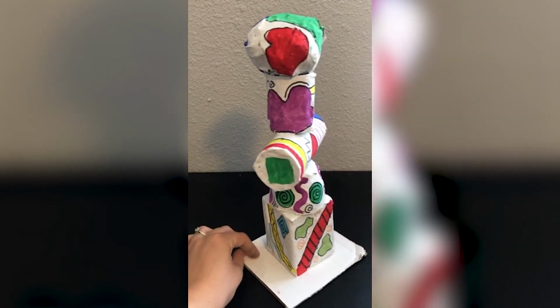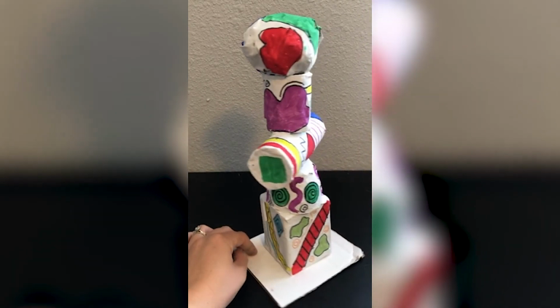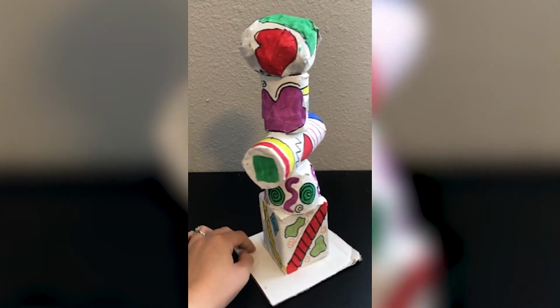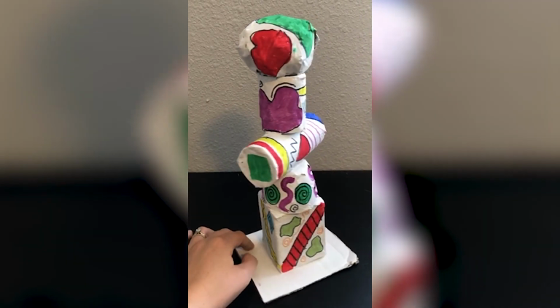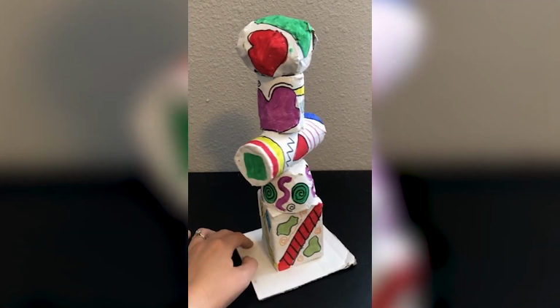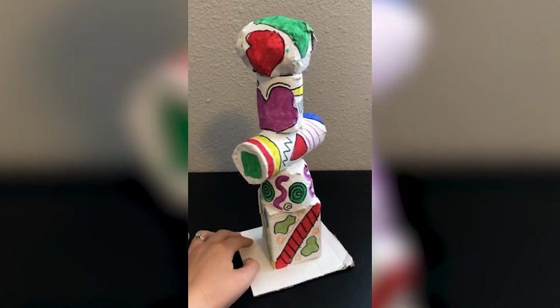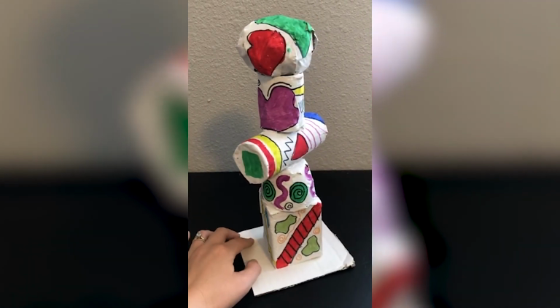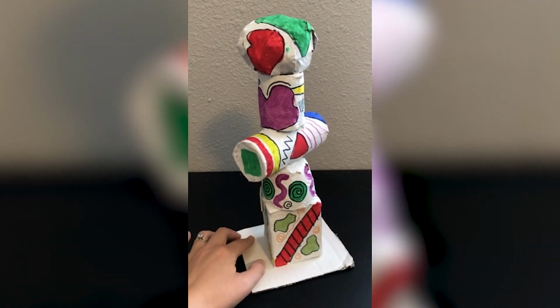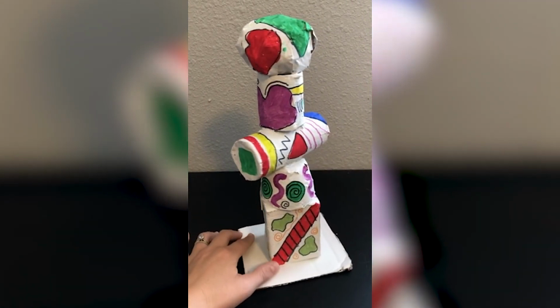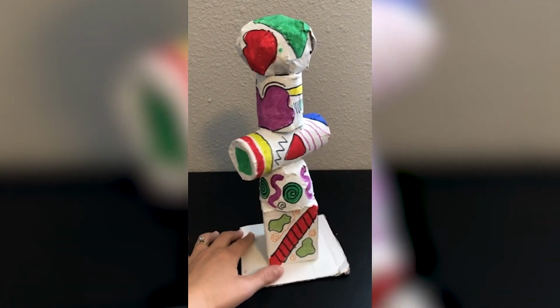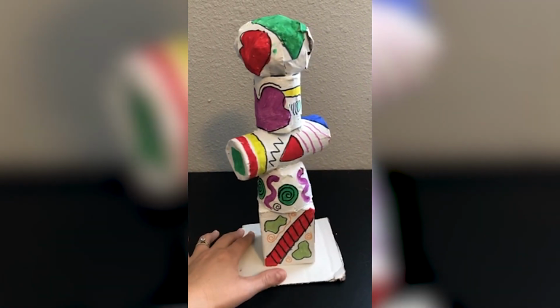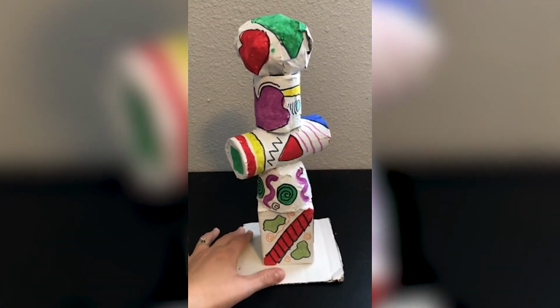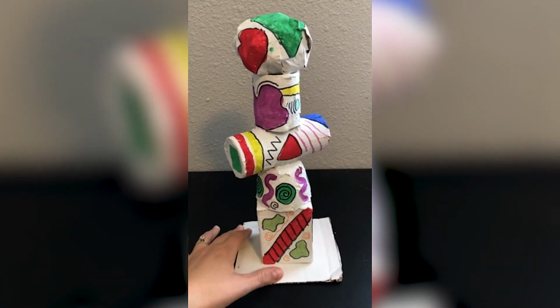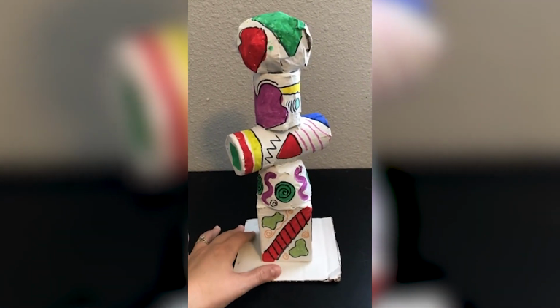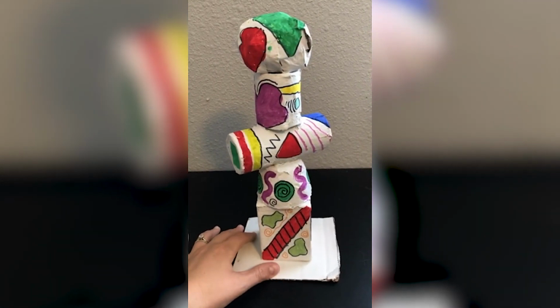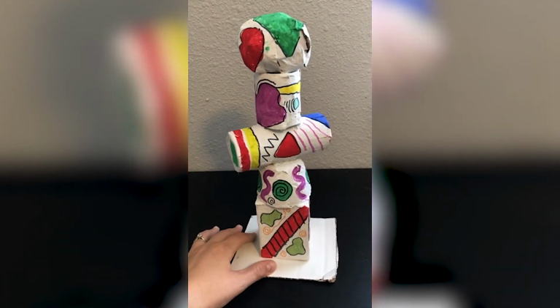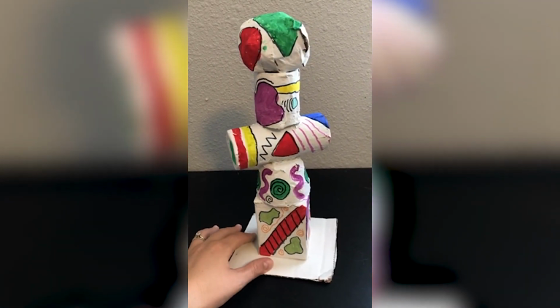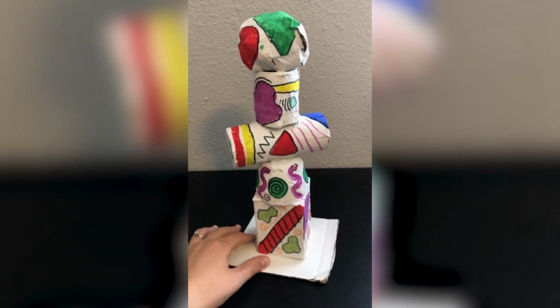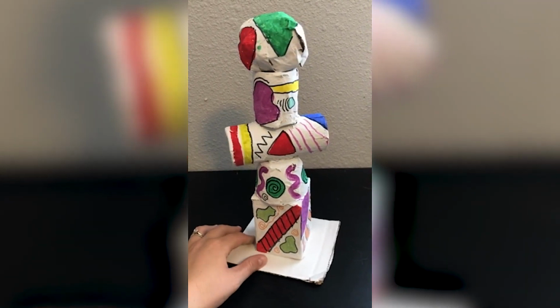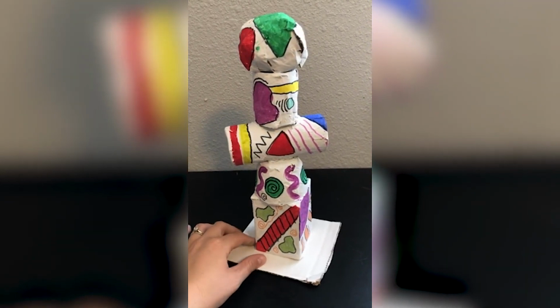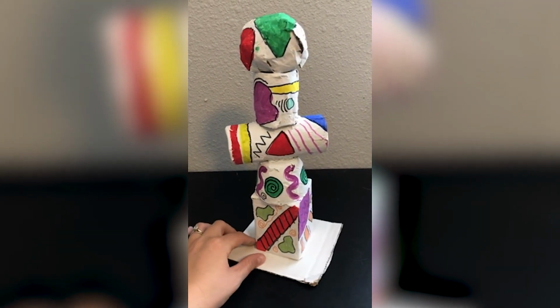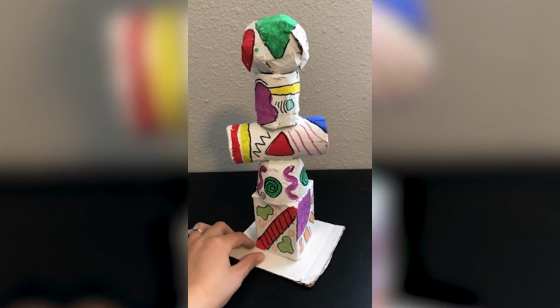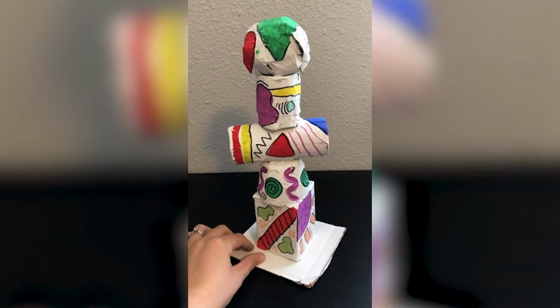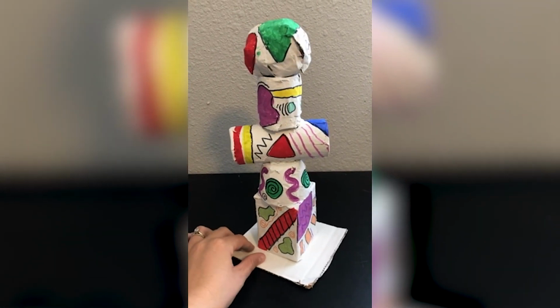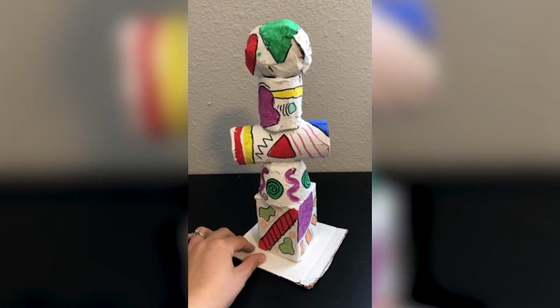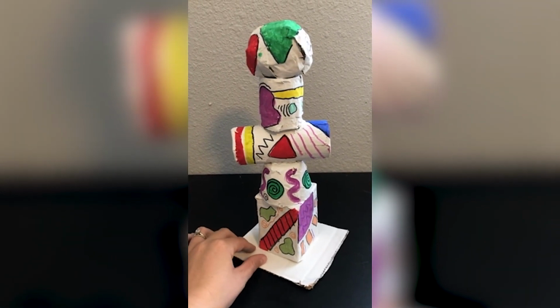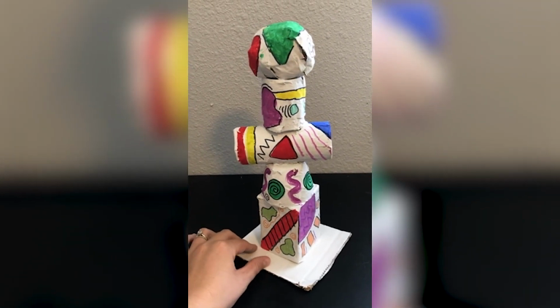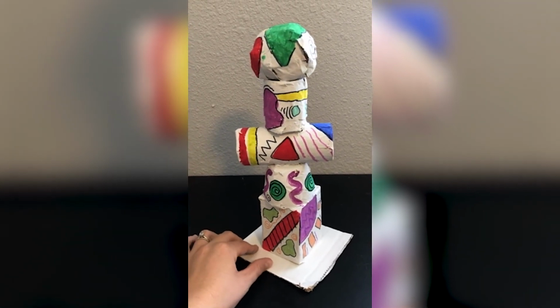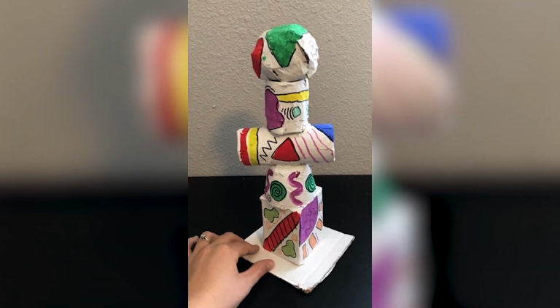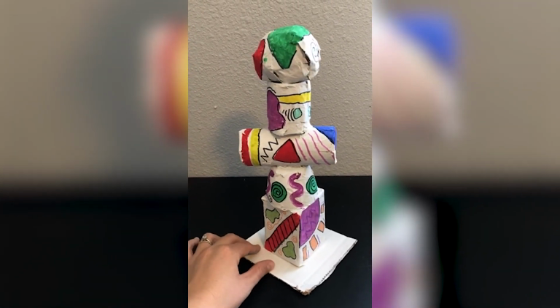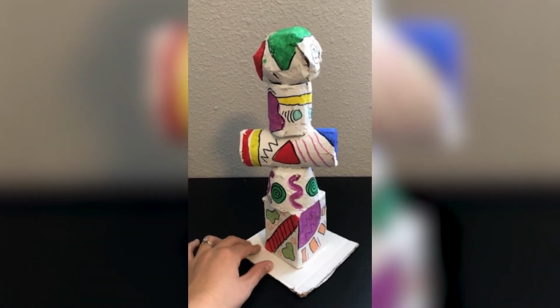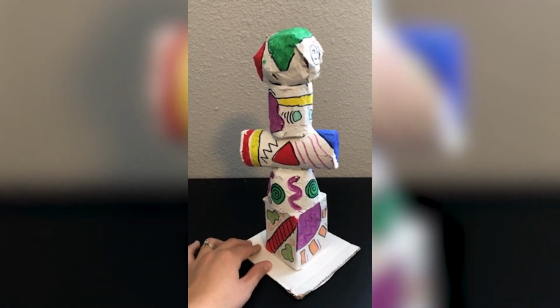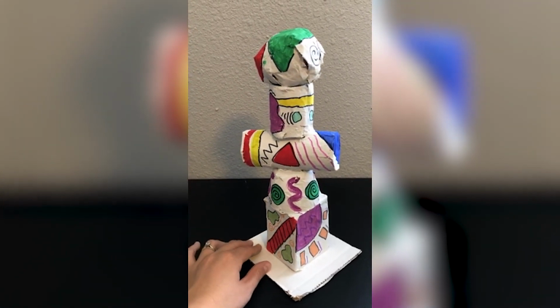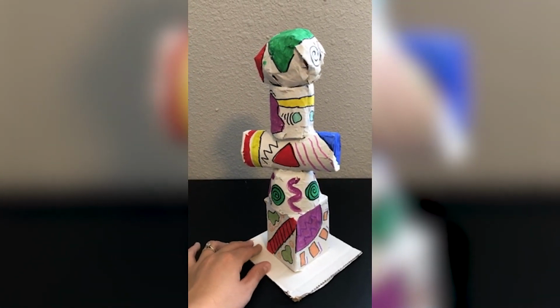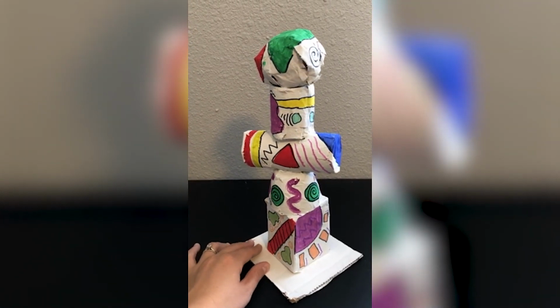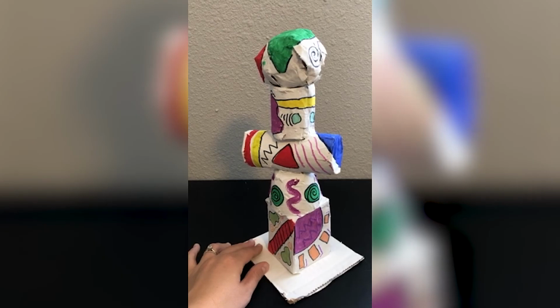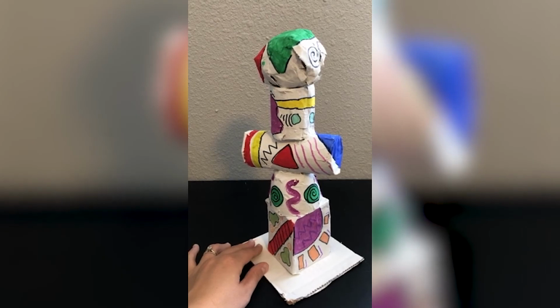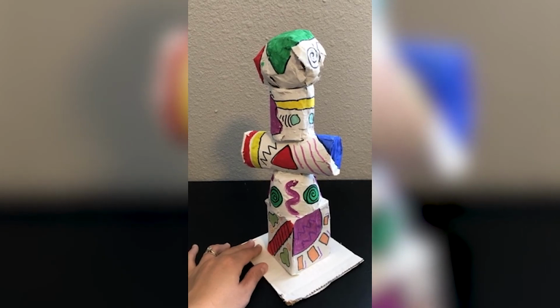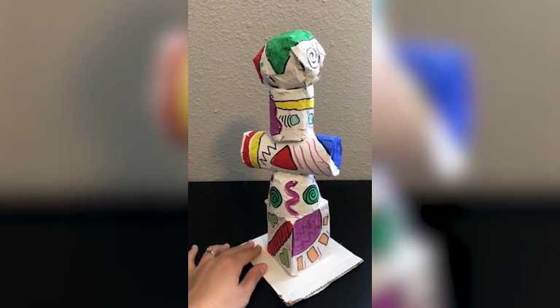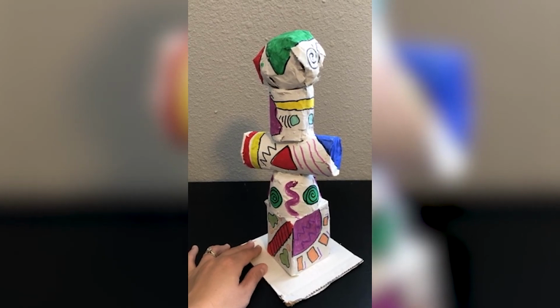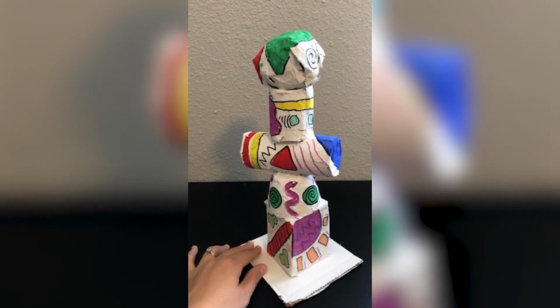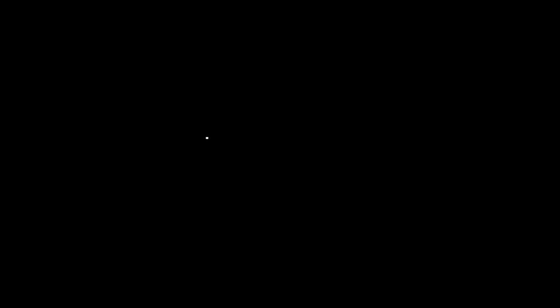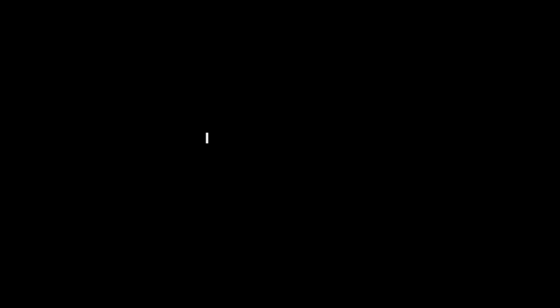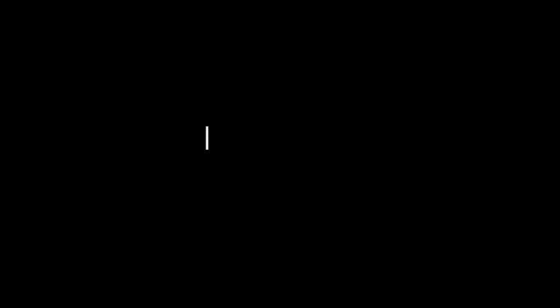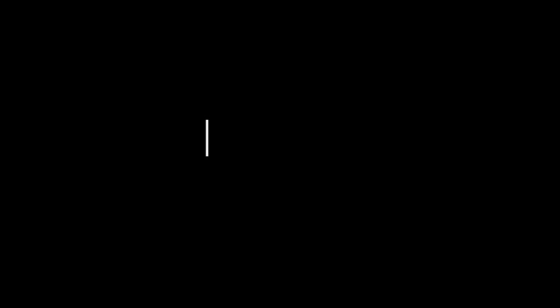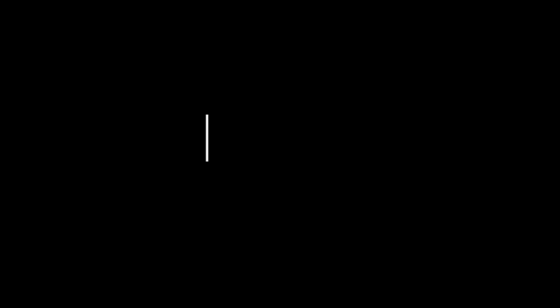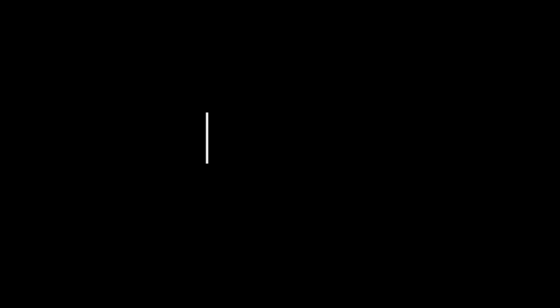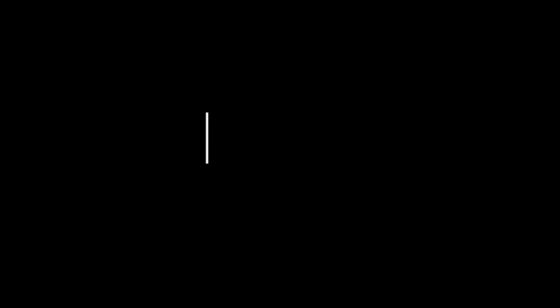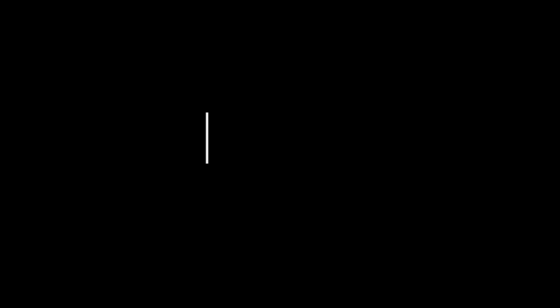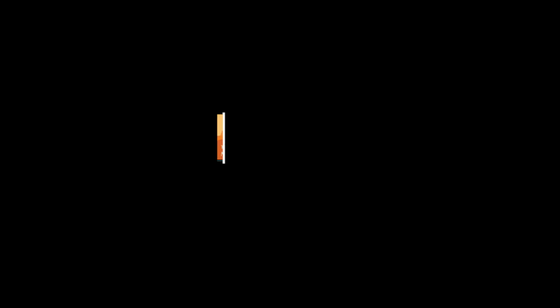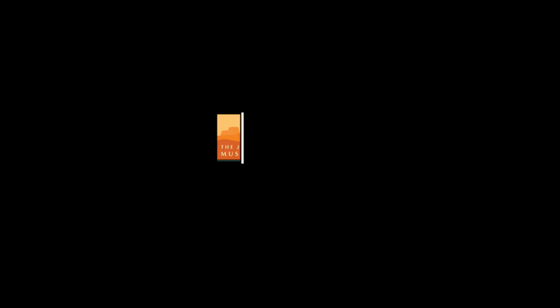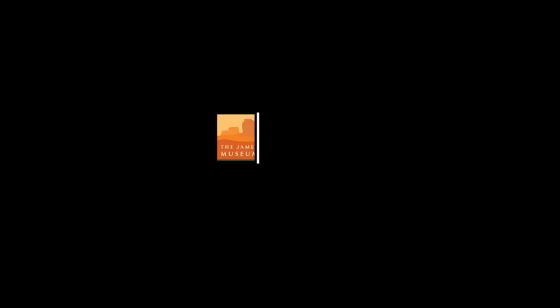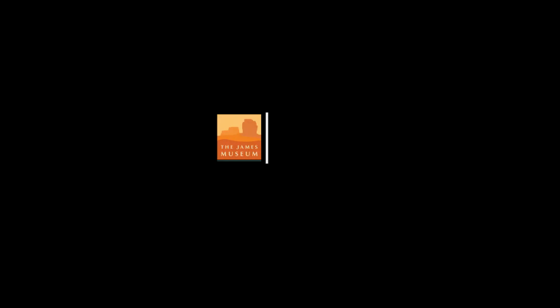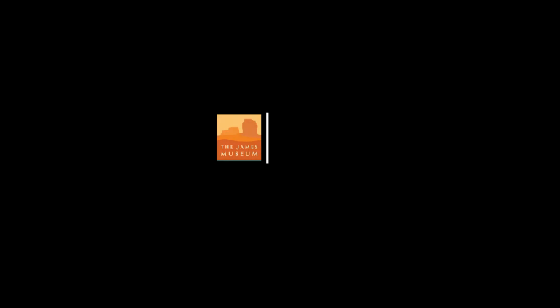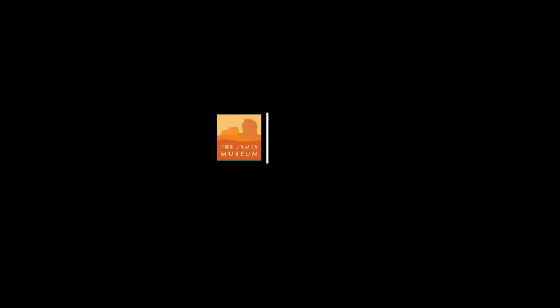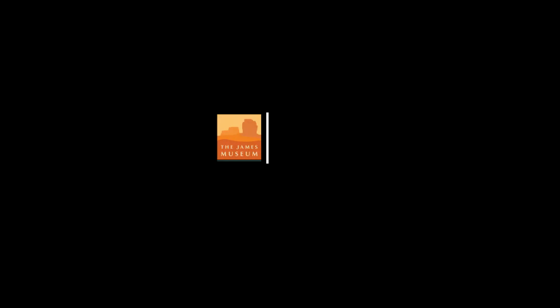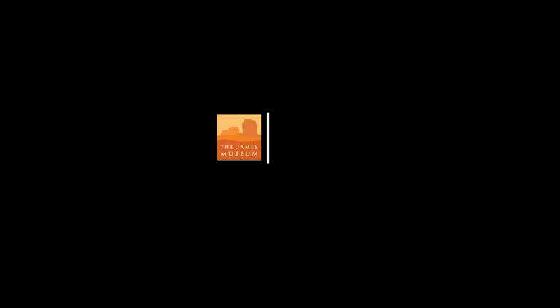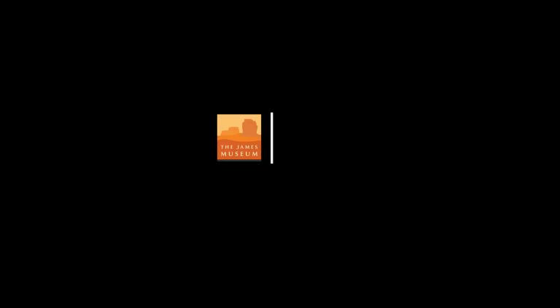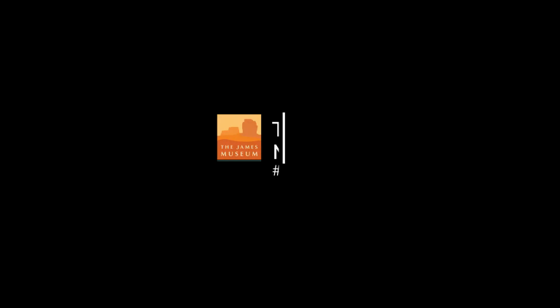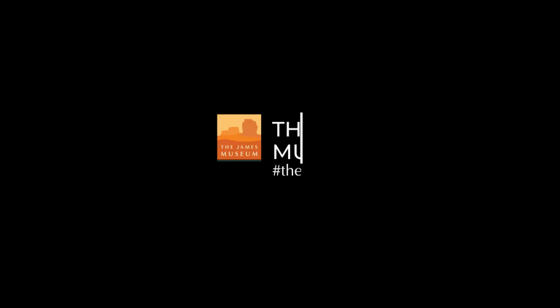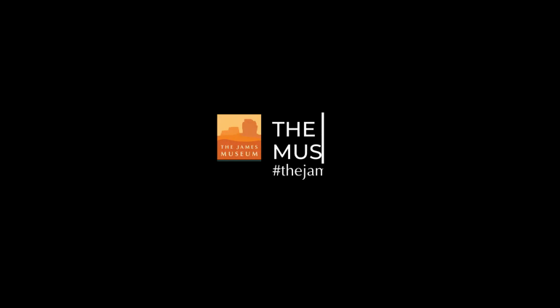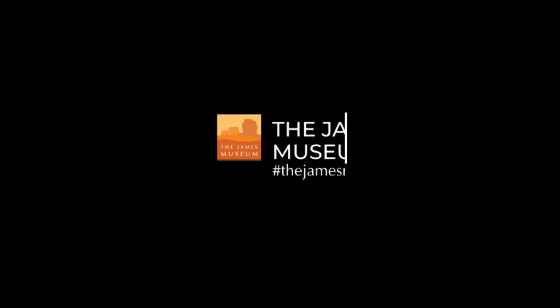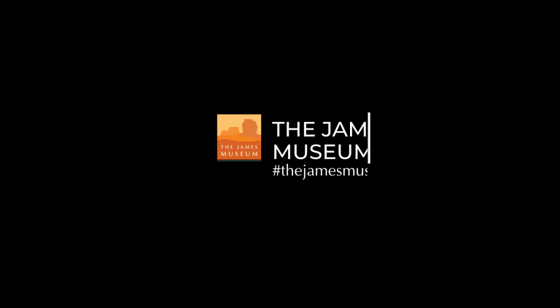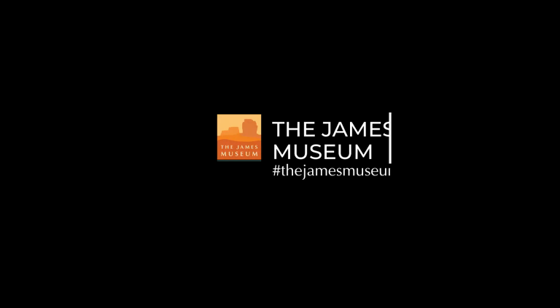So go out and have some fun, and be sure to upload a photo of your totem masterpiece to social media with the hashtag The James Museum.